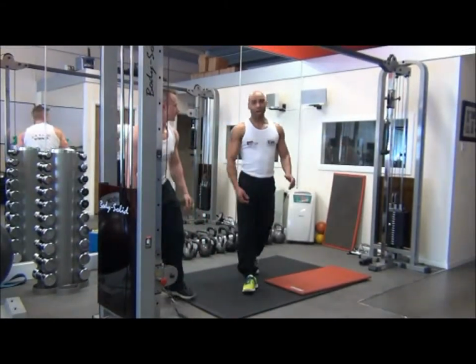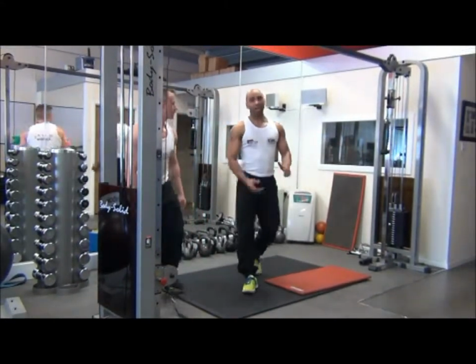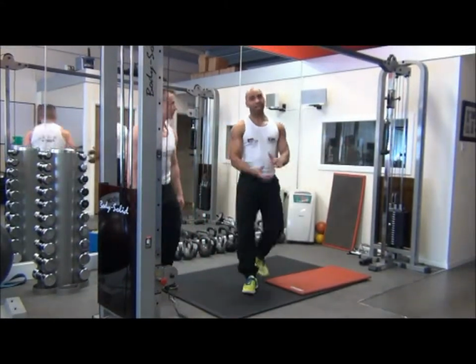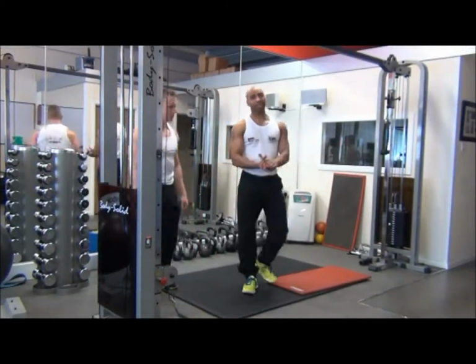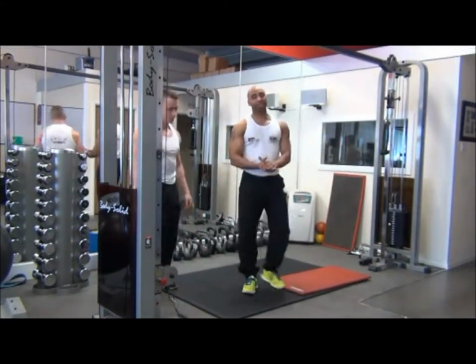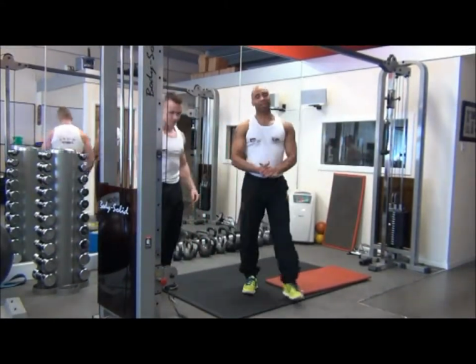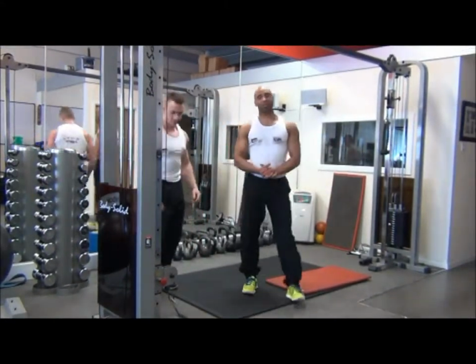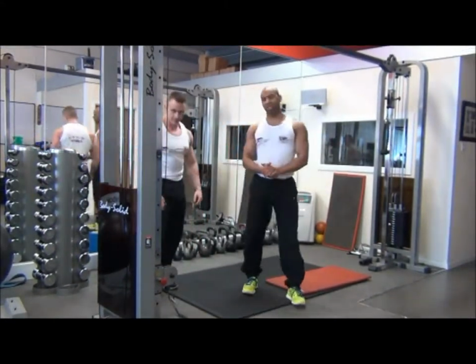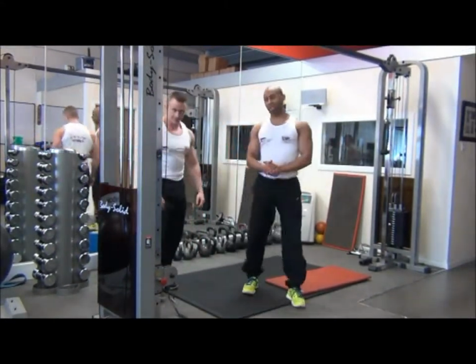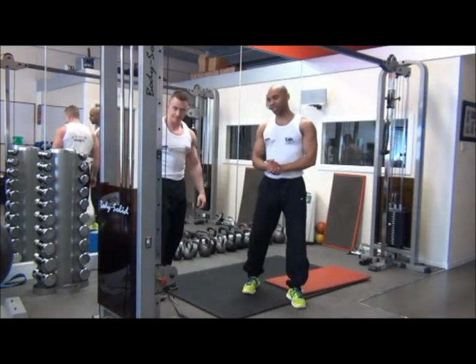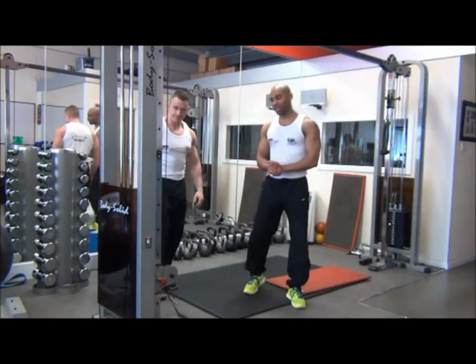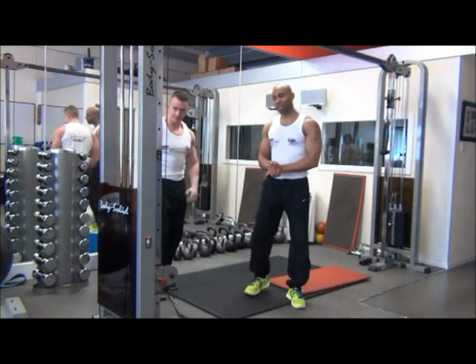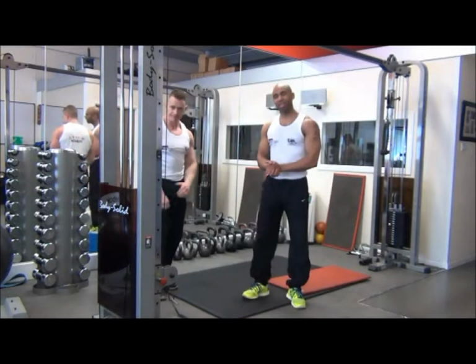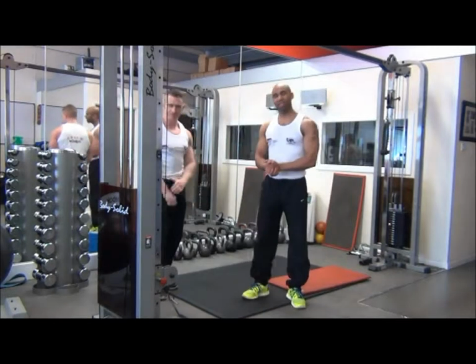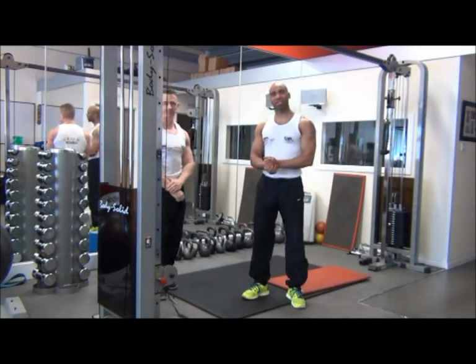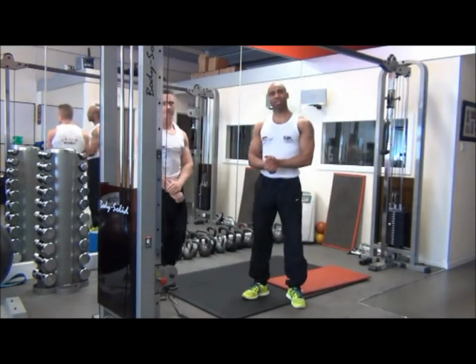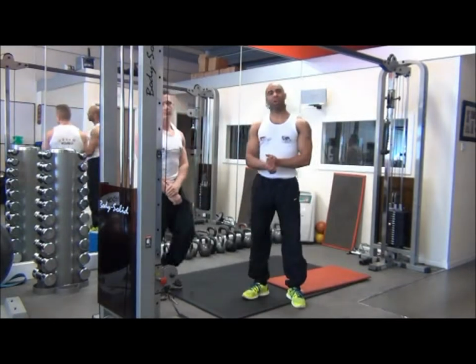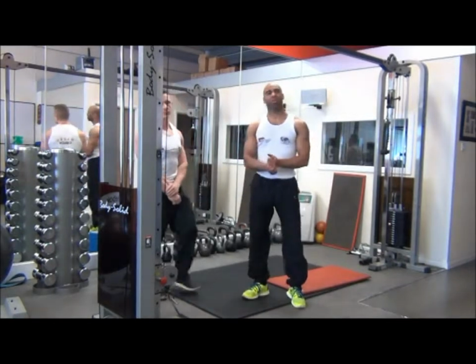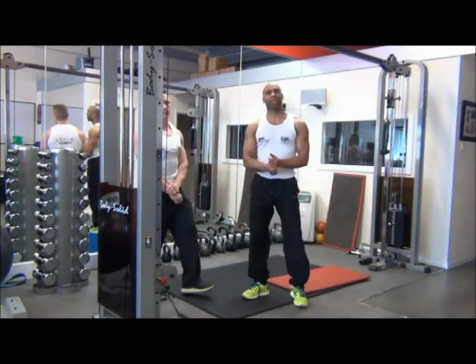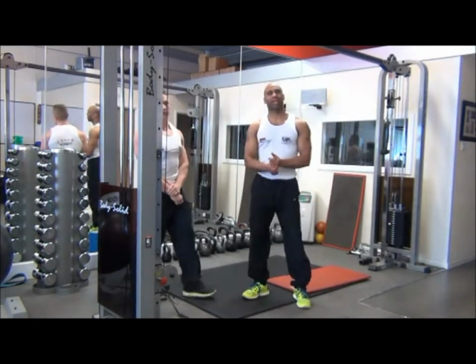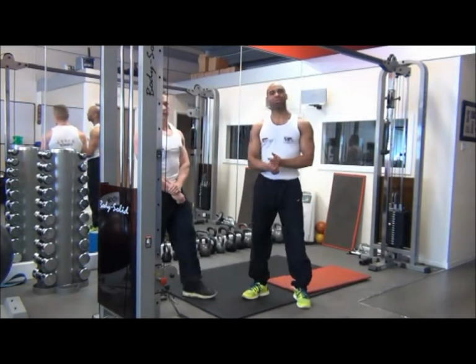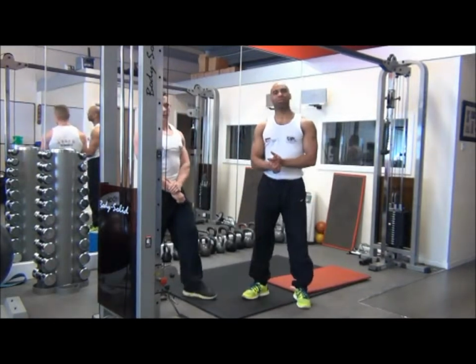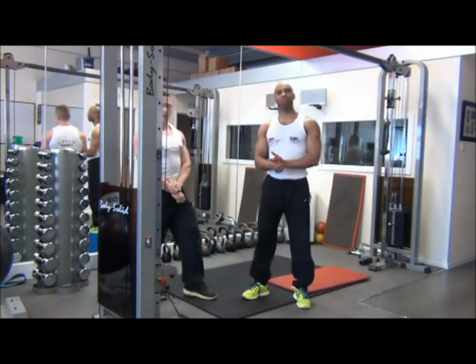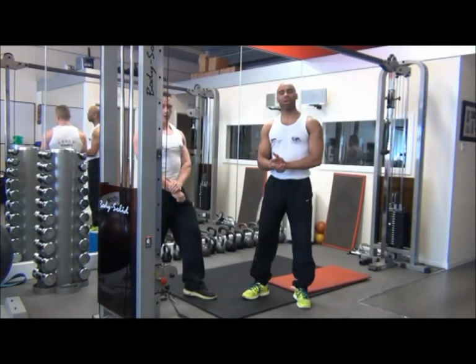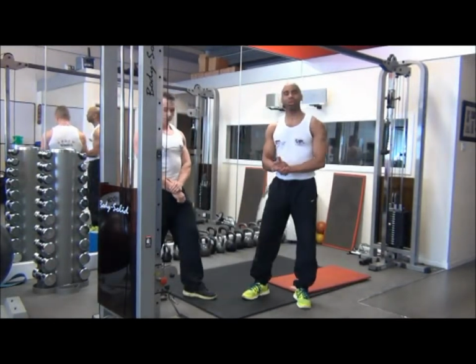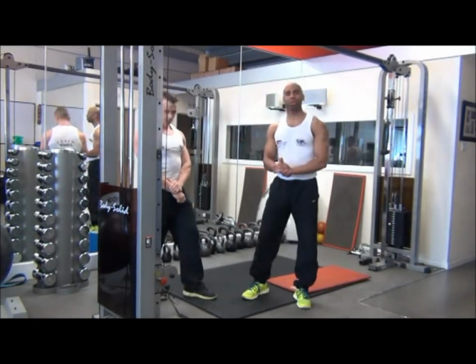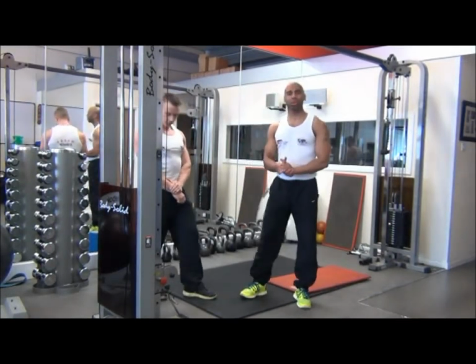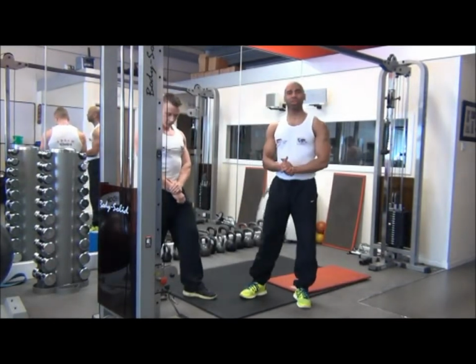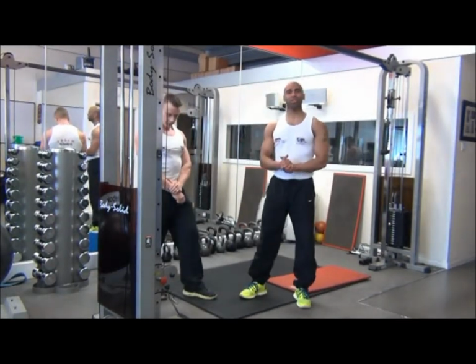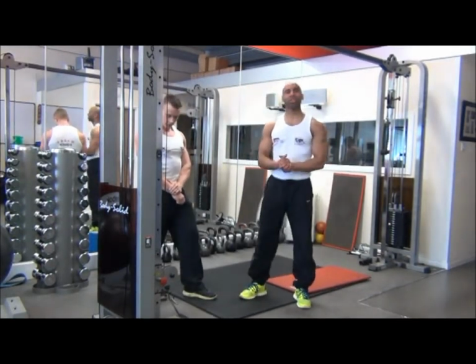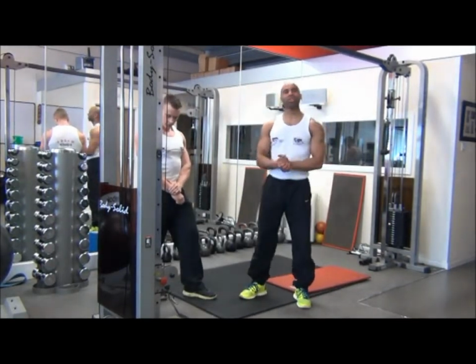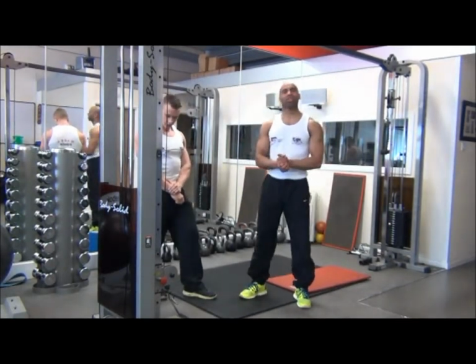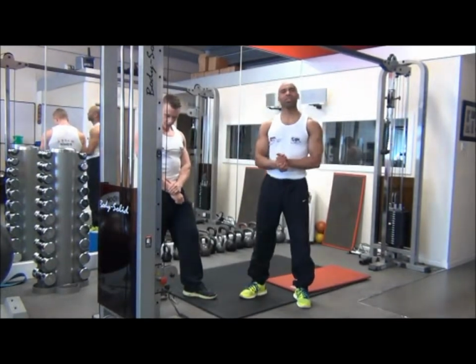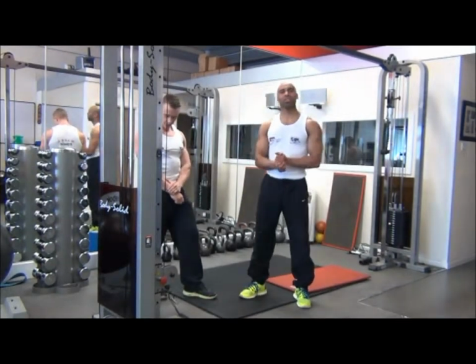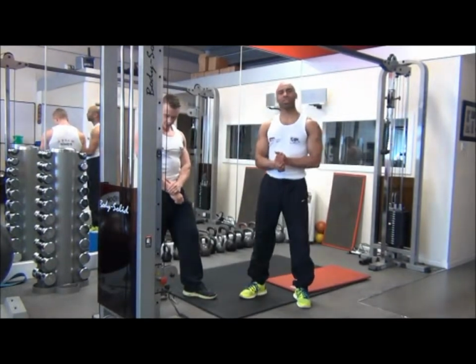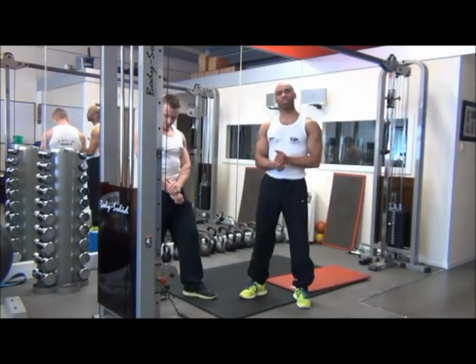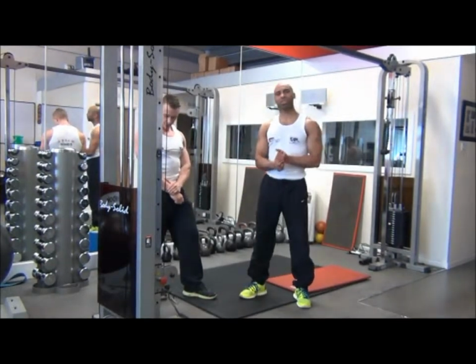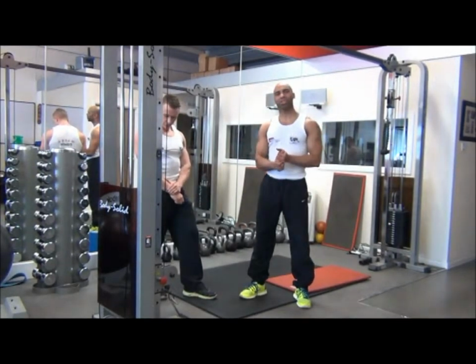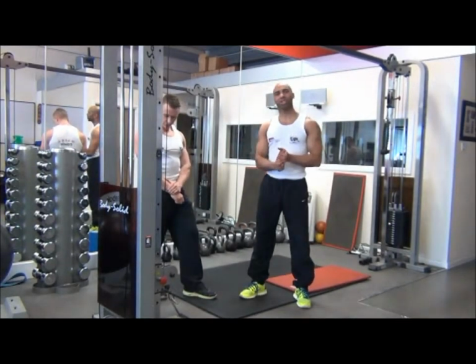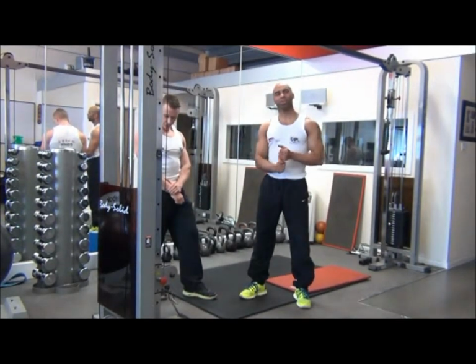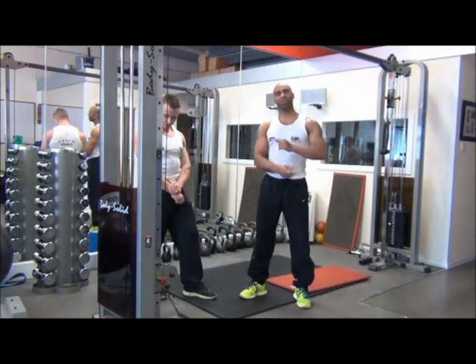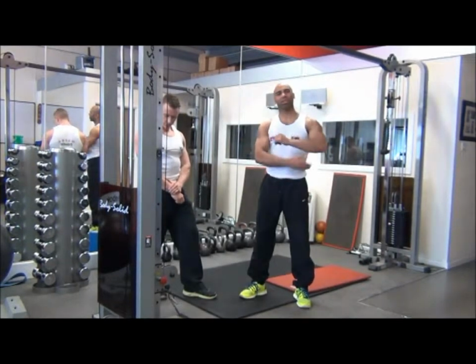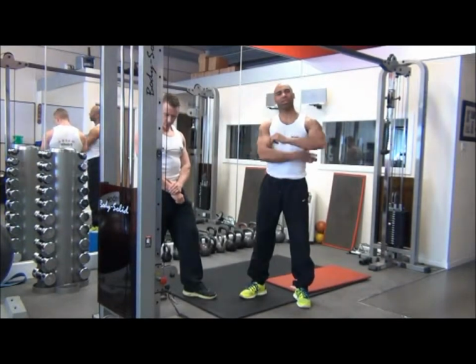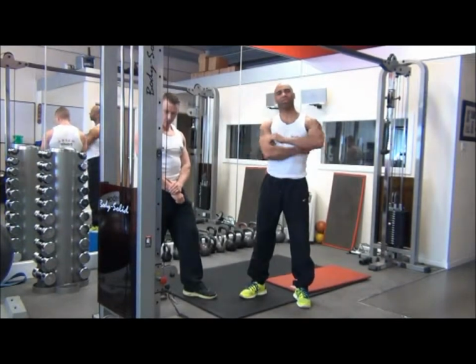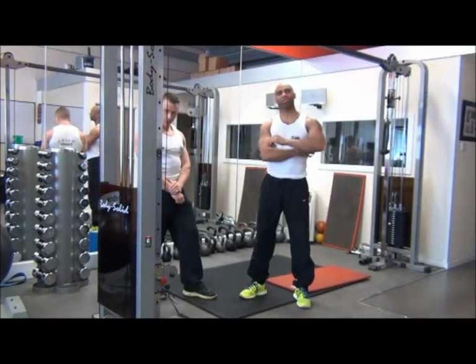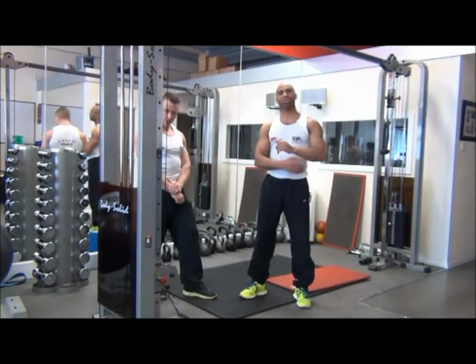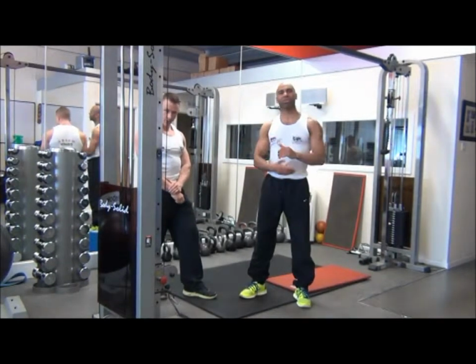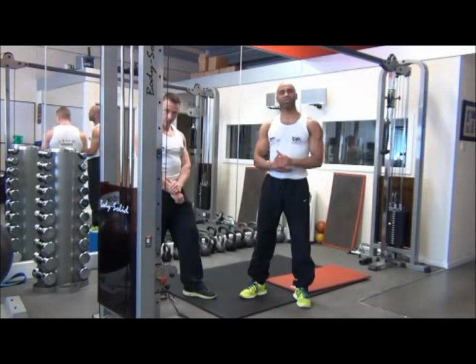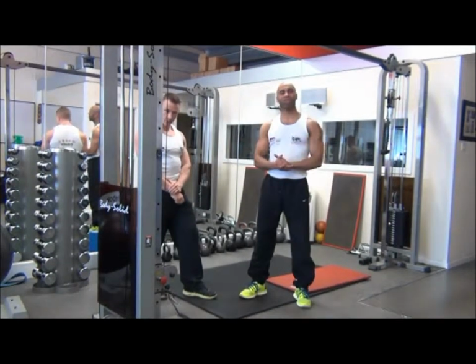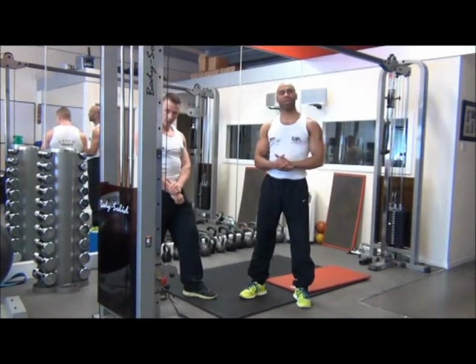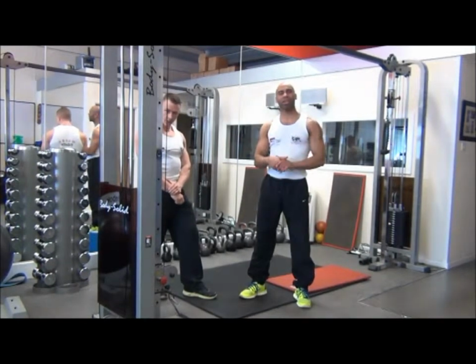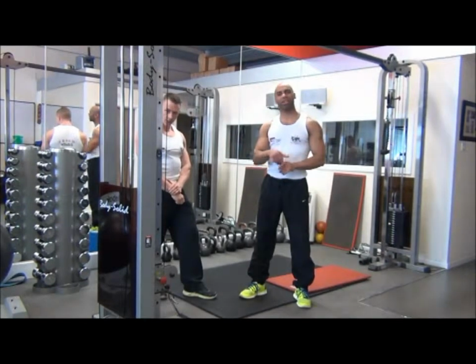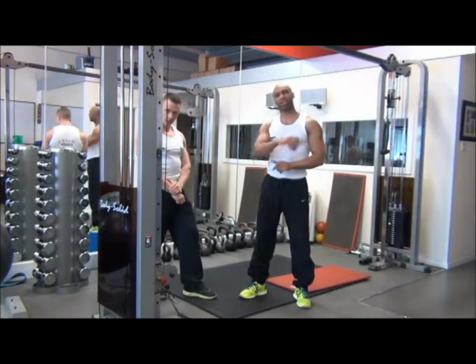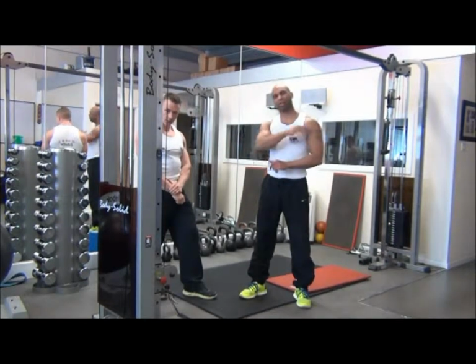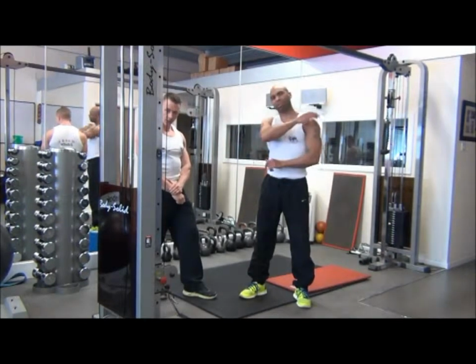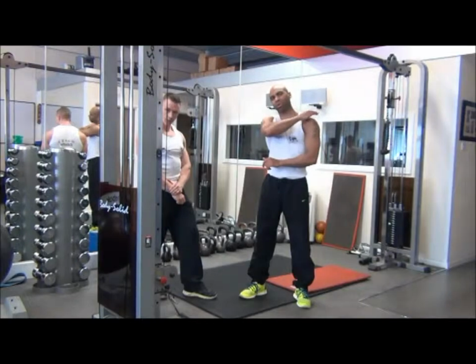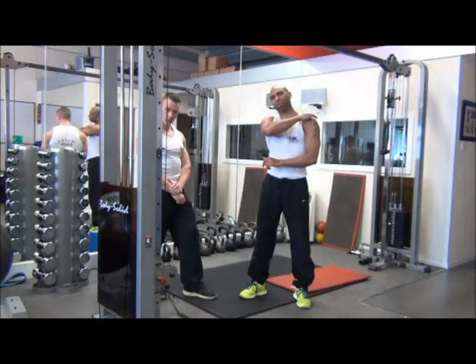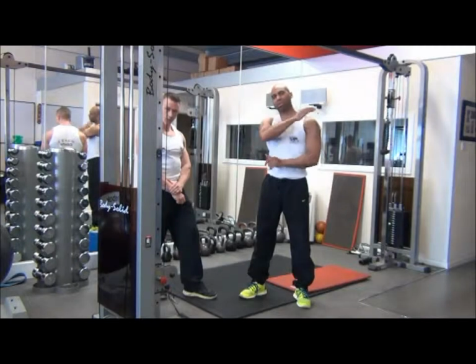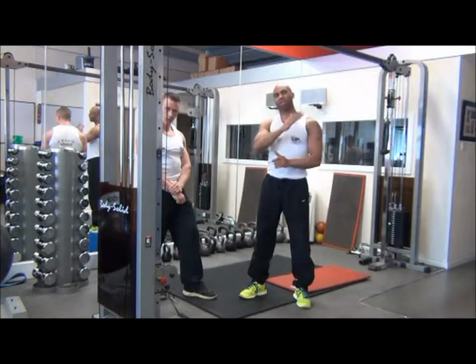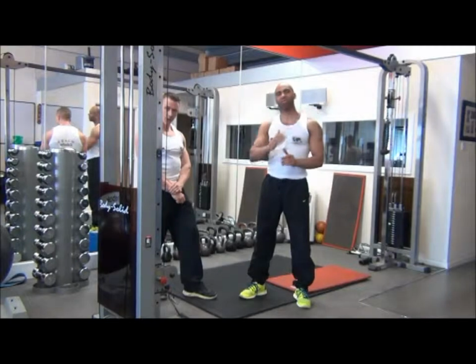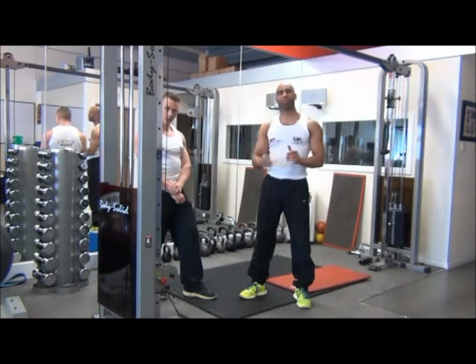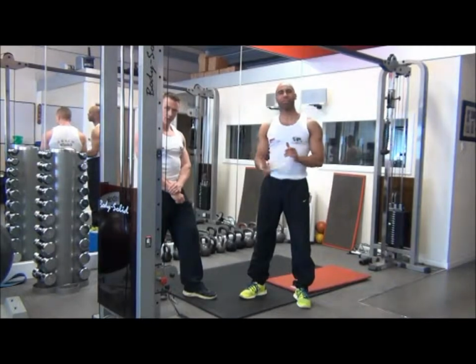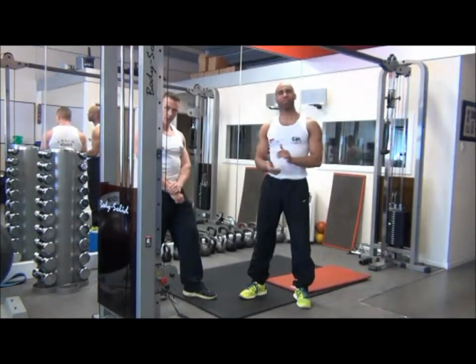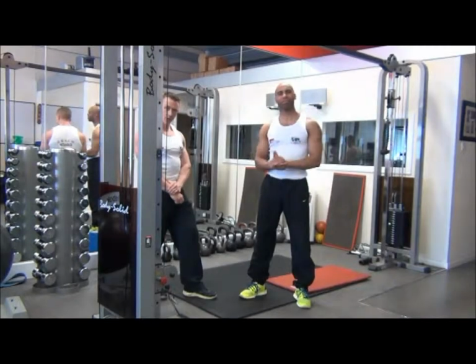So that was the kneeling single arm cable row with twist, designed to shape the latissimus dorsi and build the teres major.